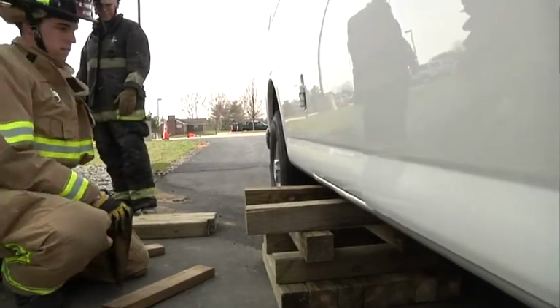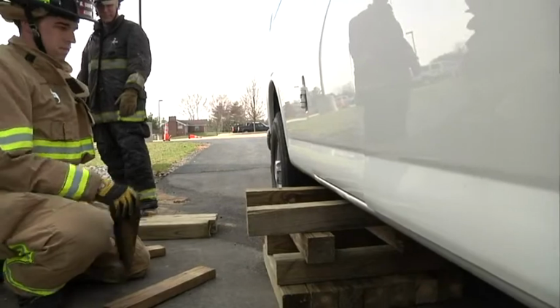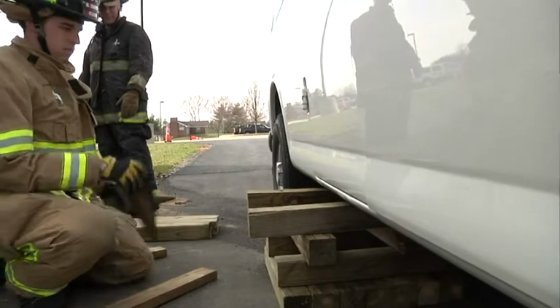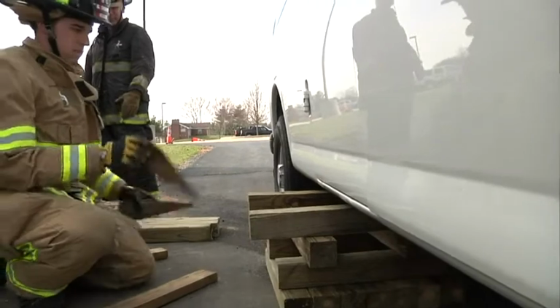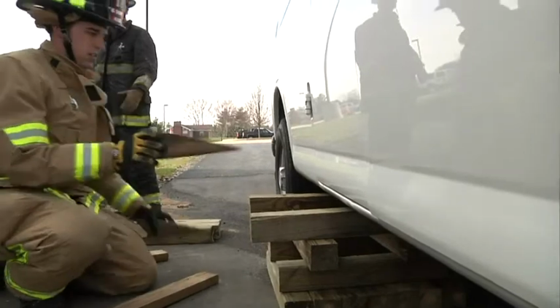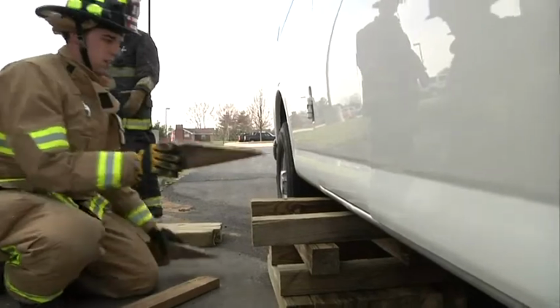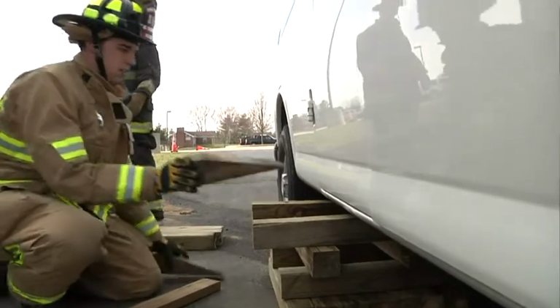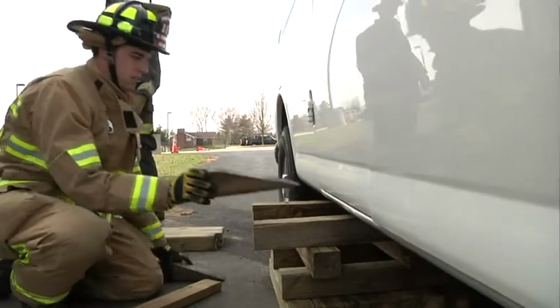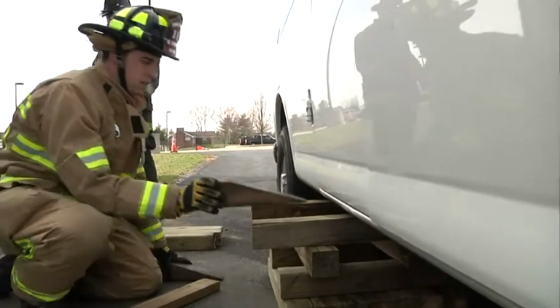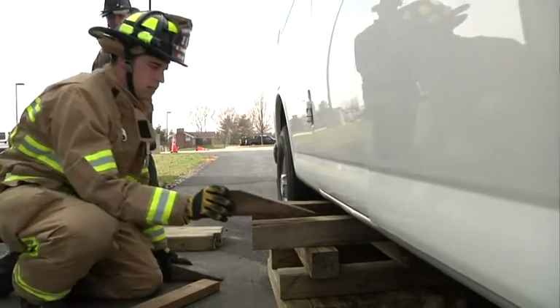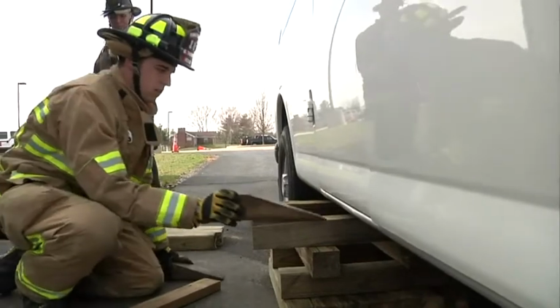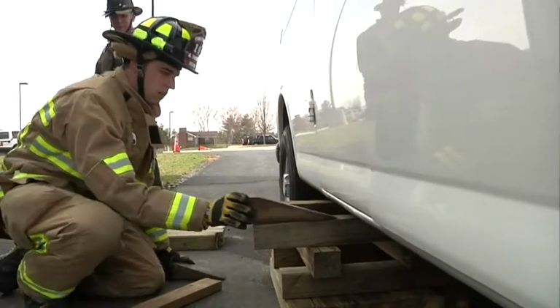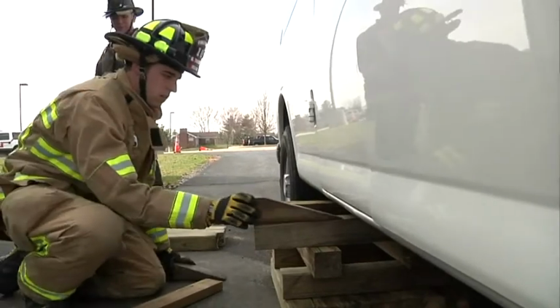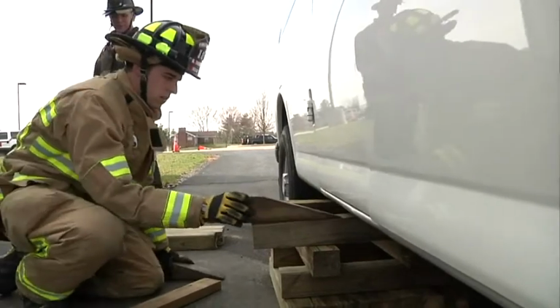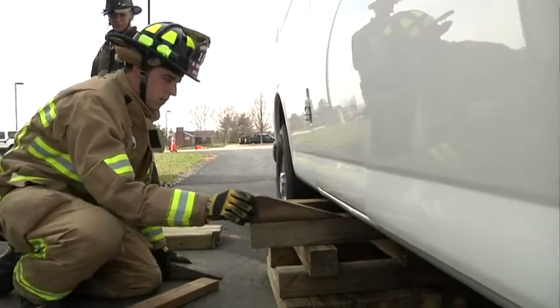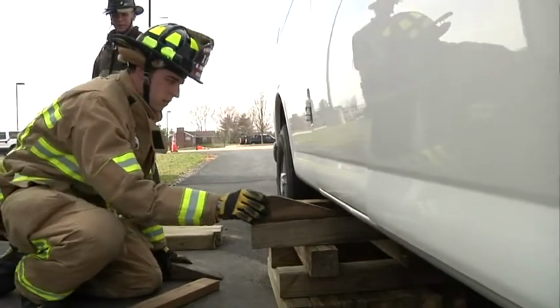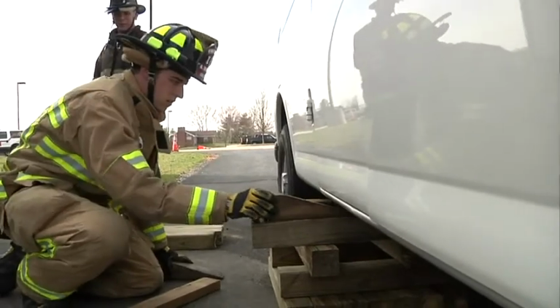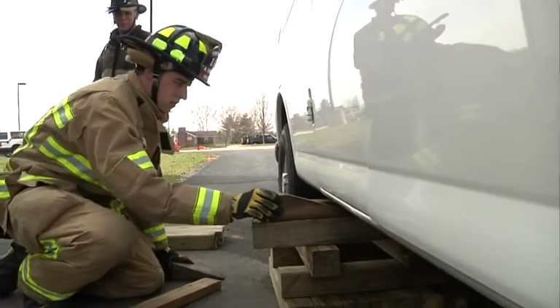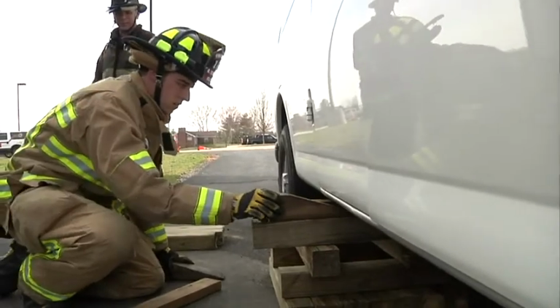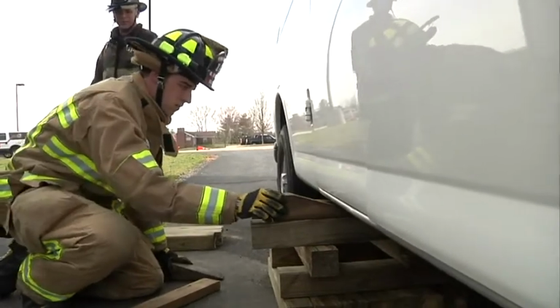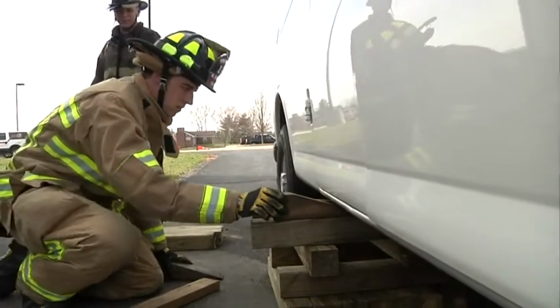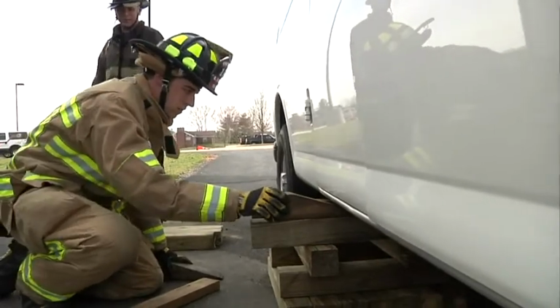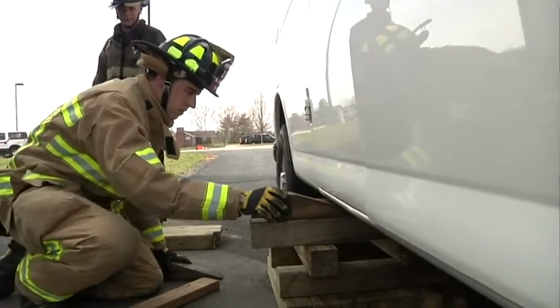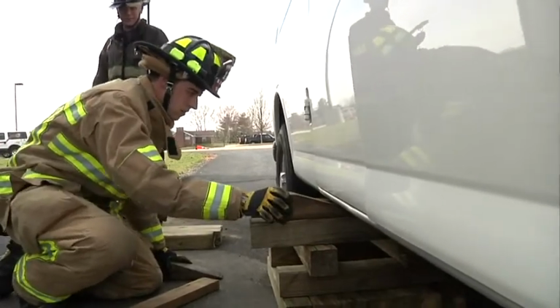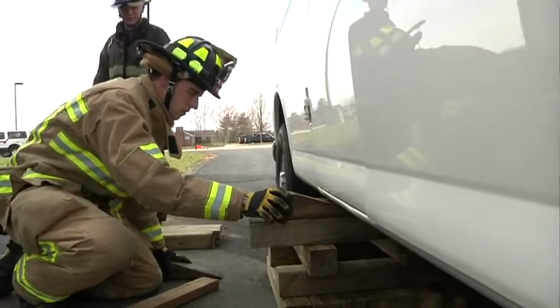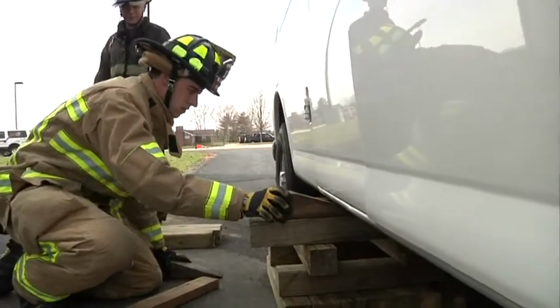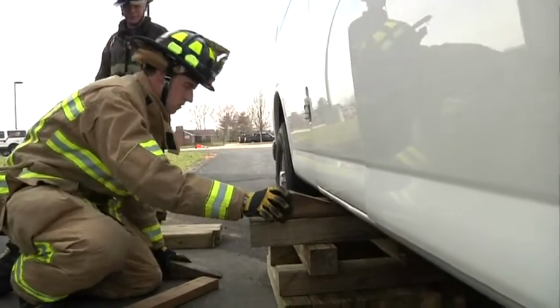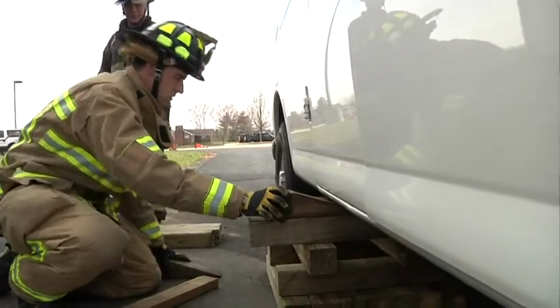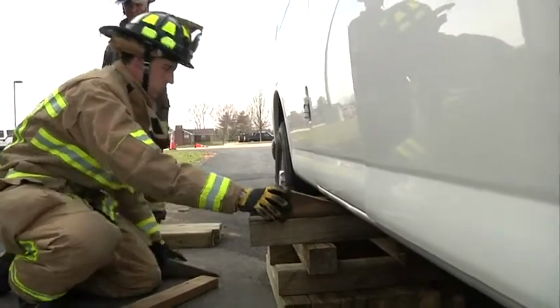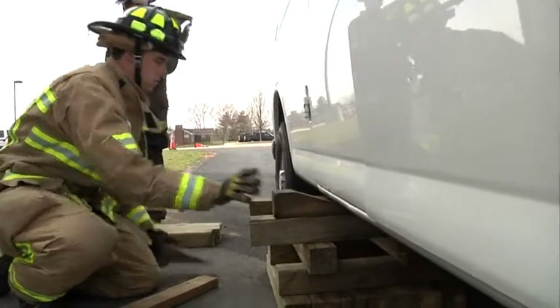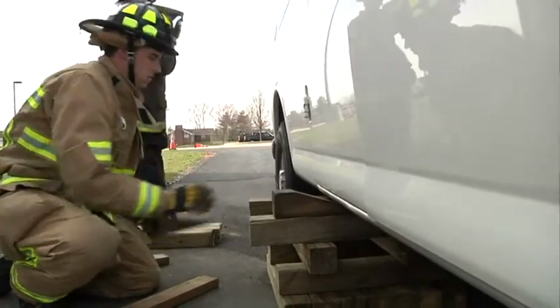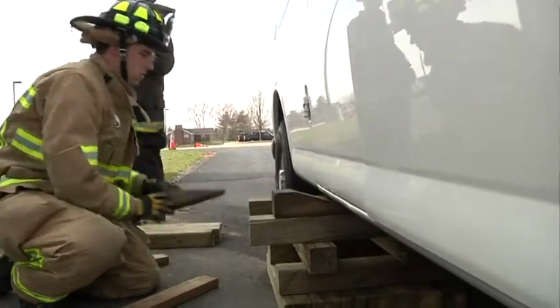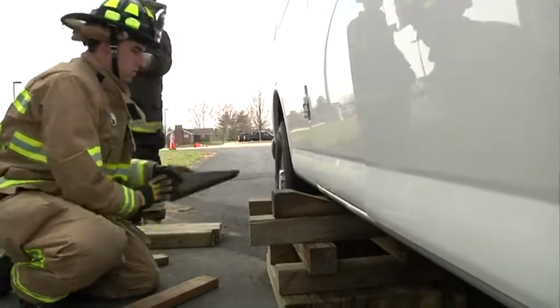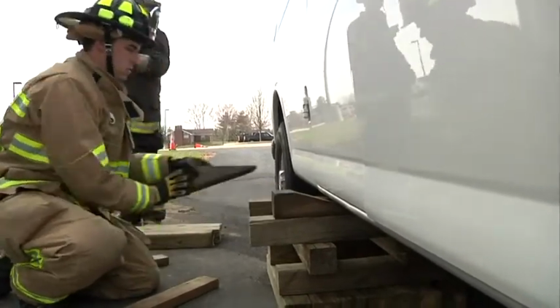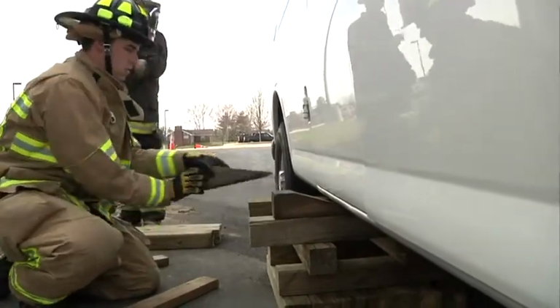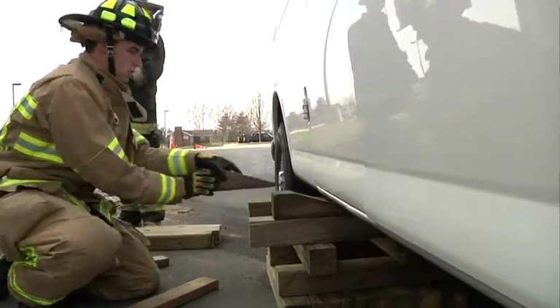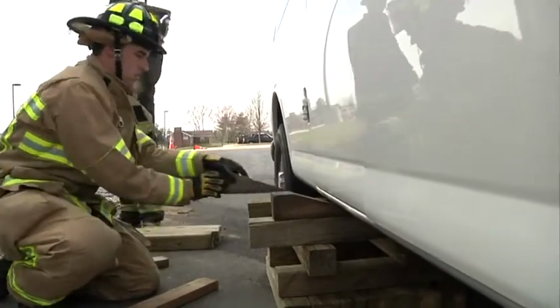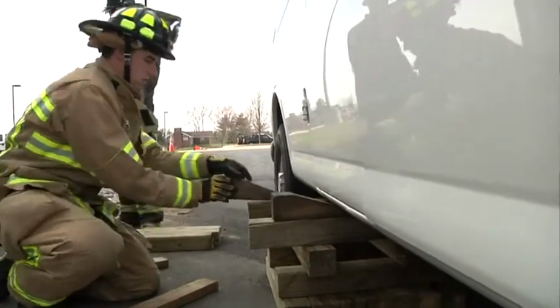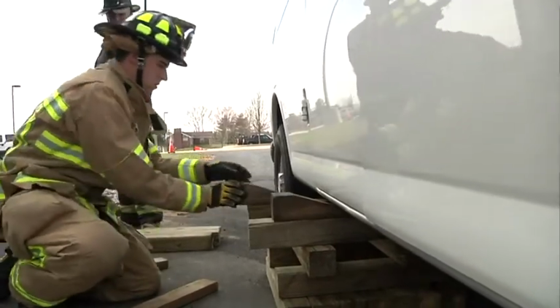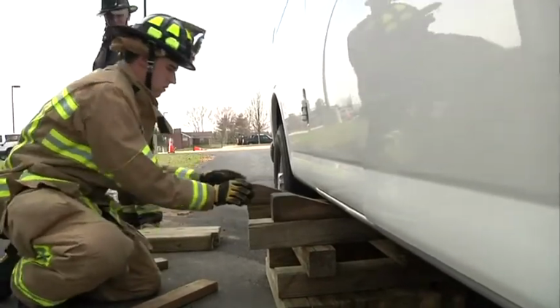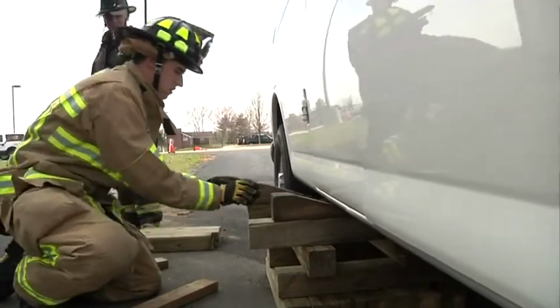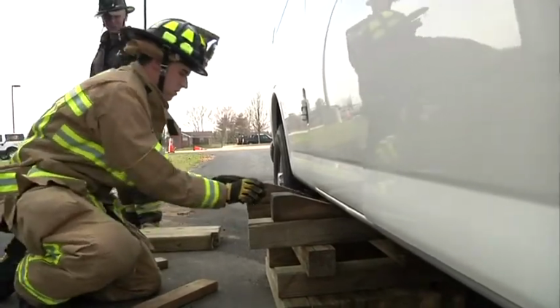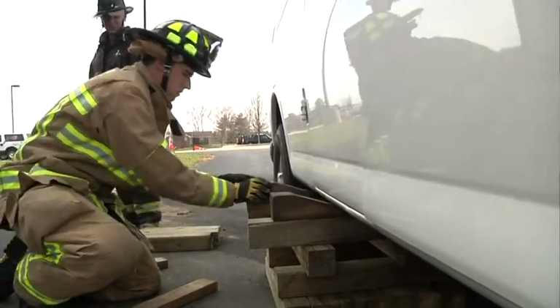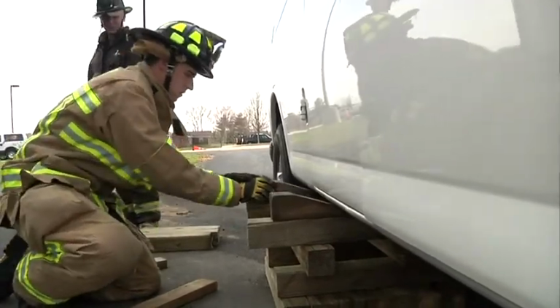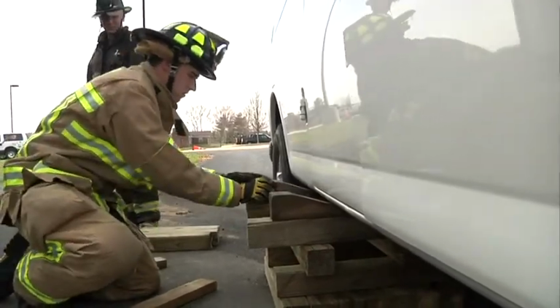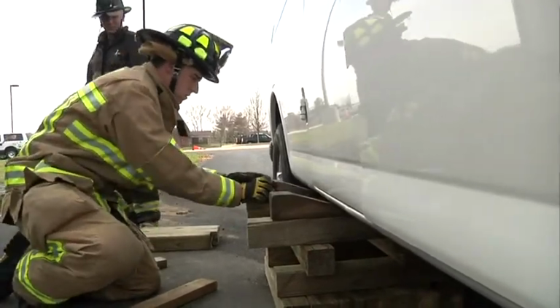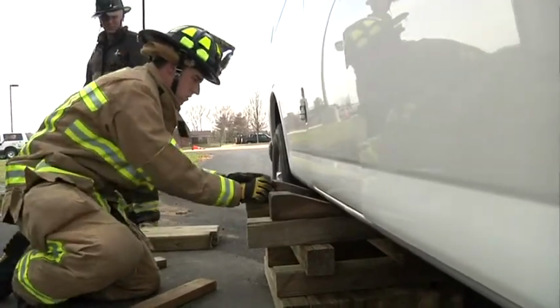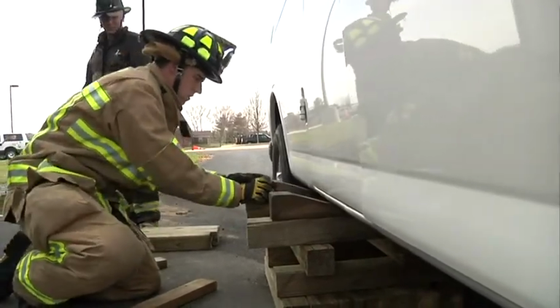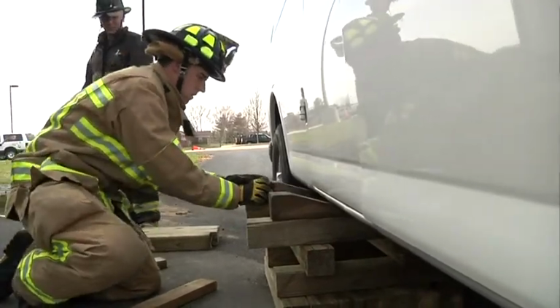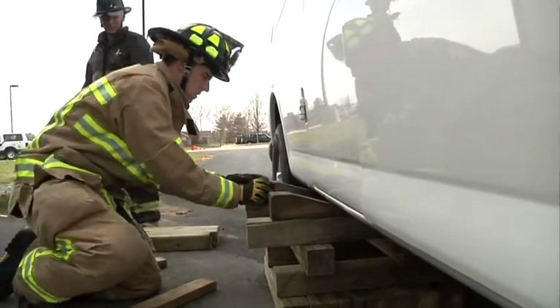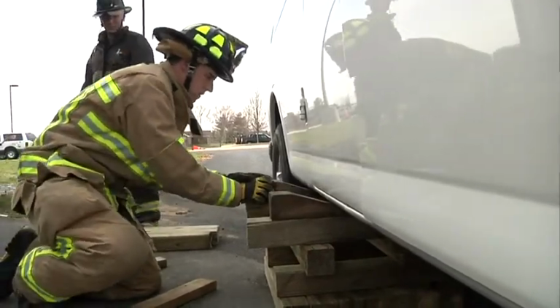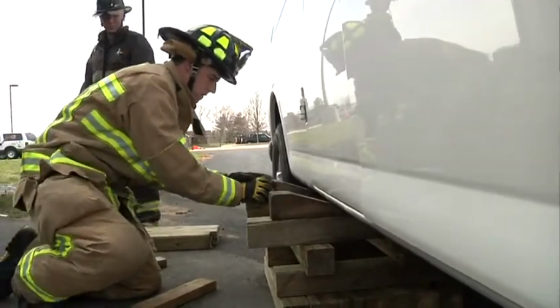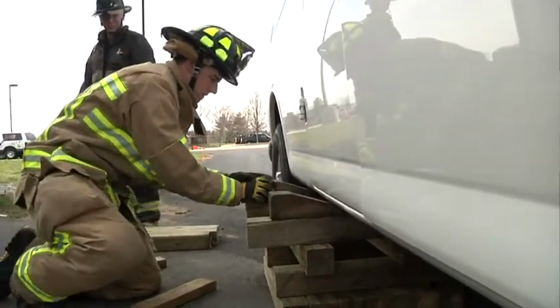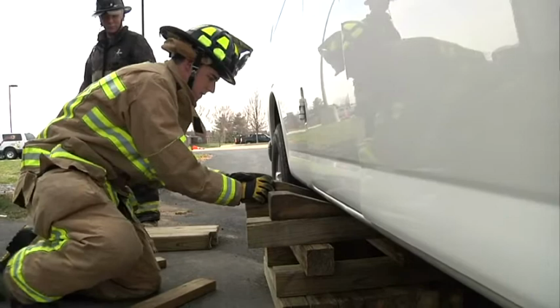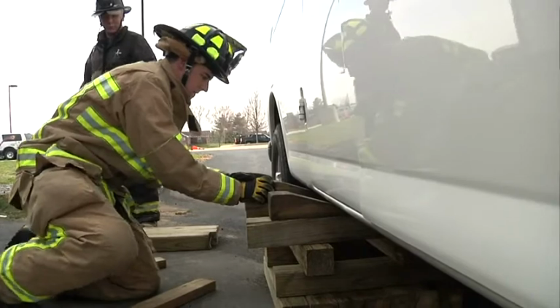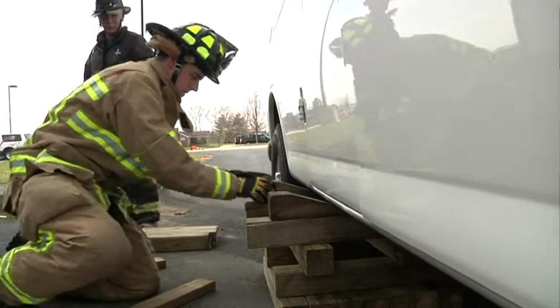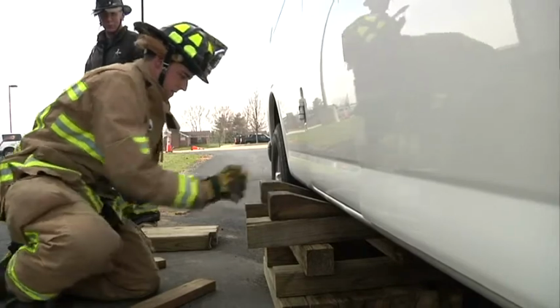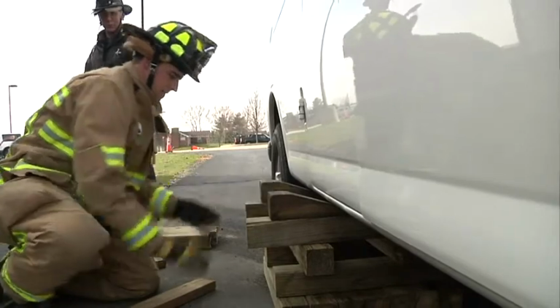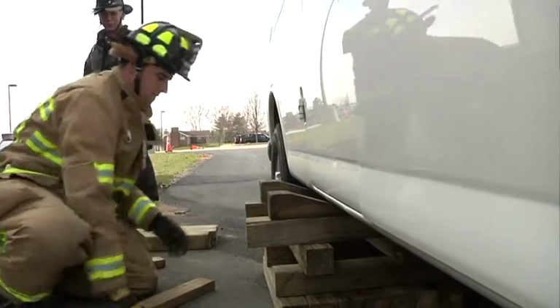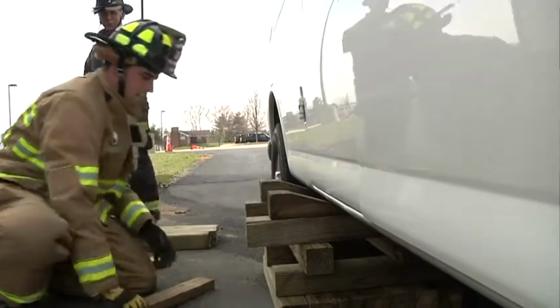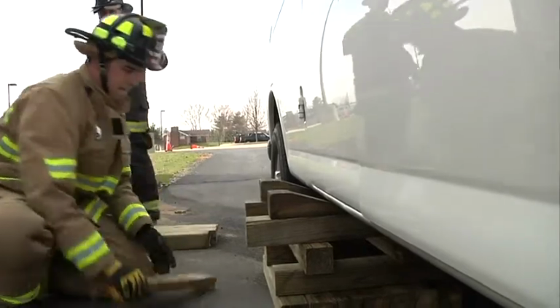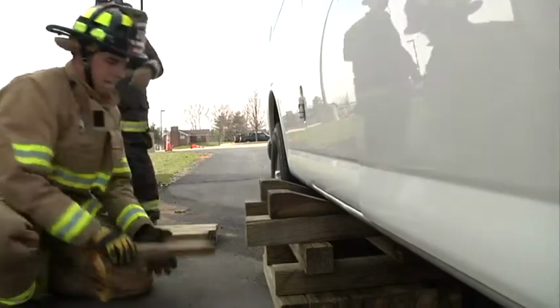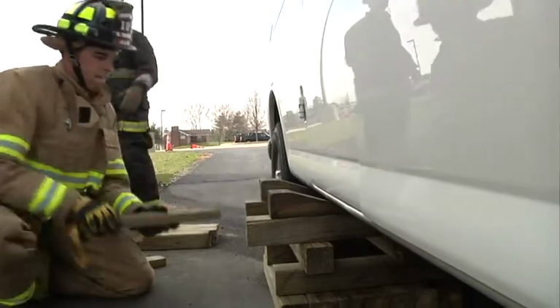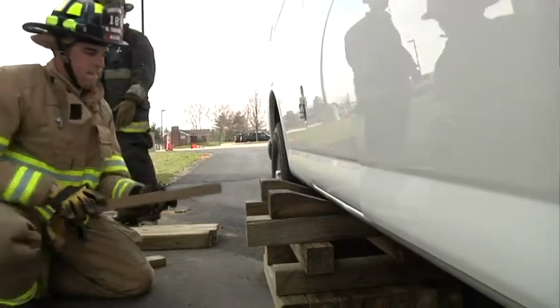At the very top, he's going to drive wedges in to take up whatever slack is left between the crib and the vehicle.